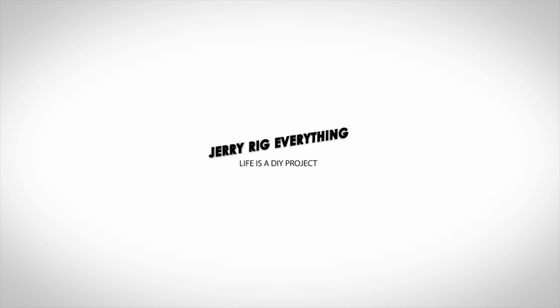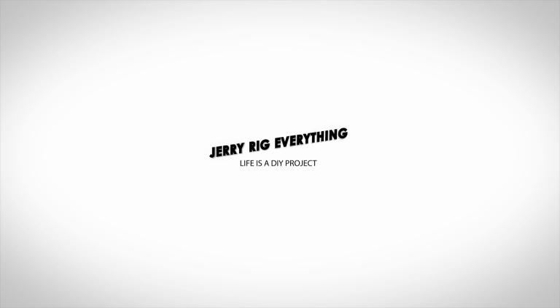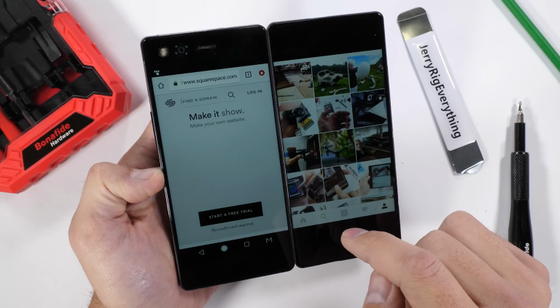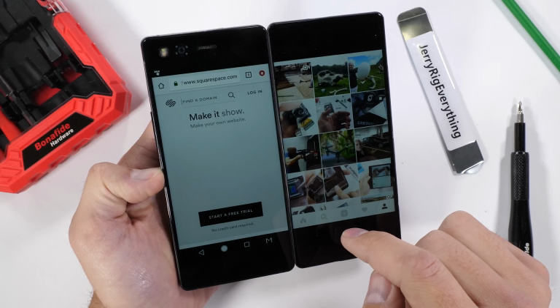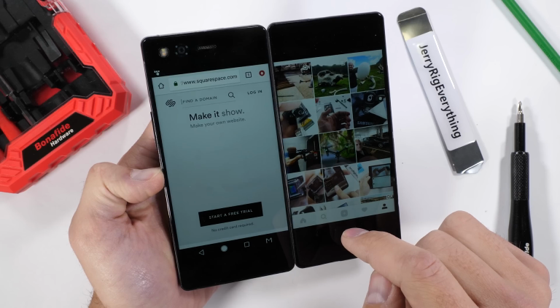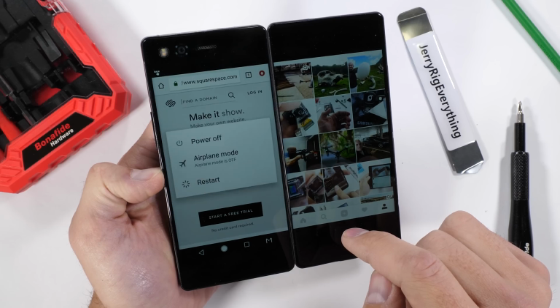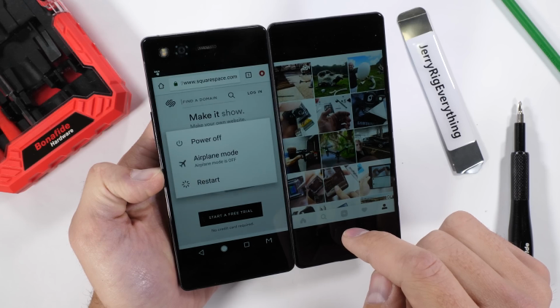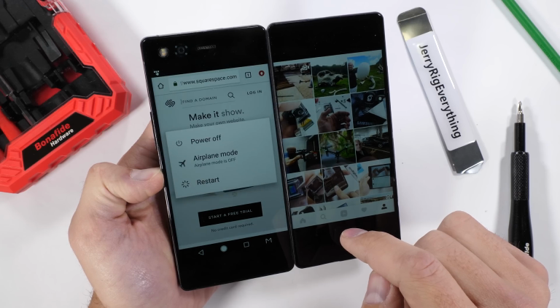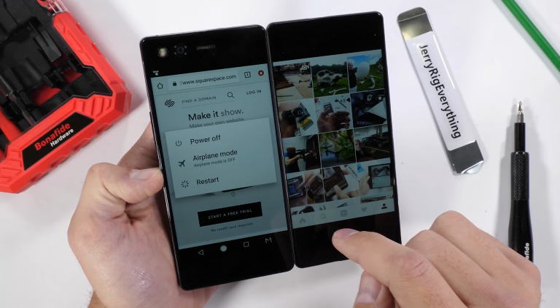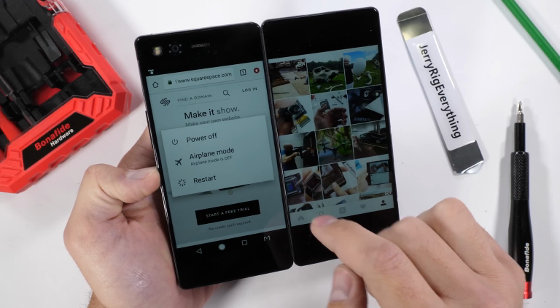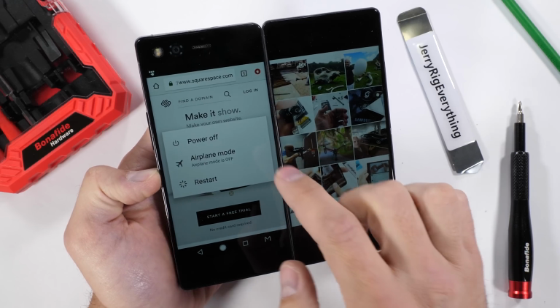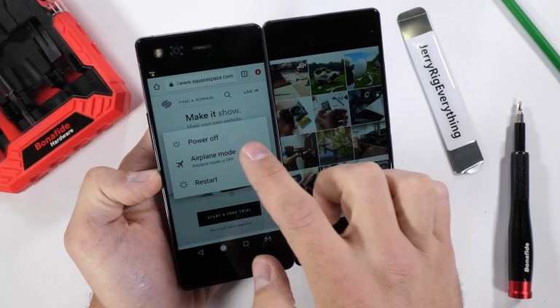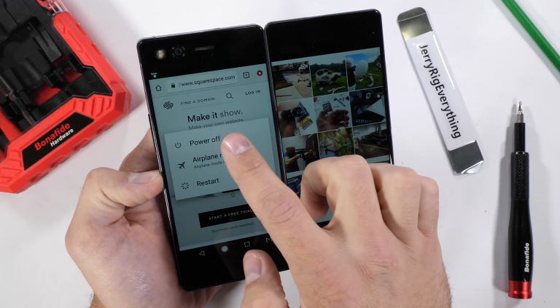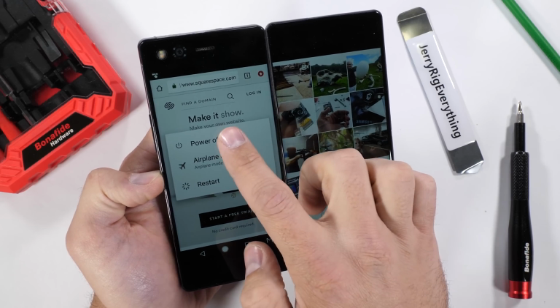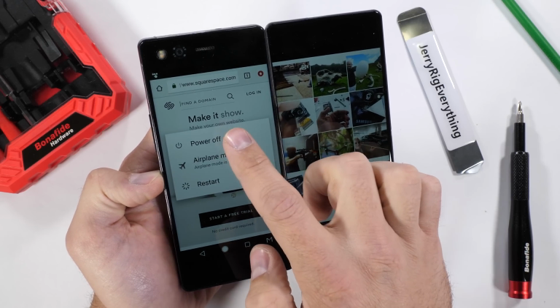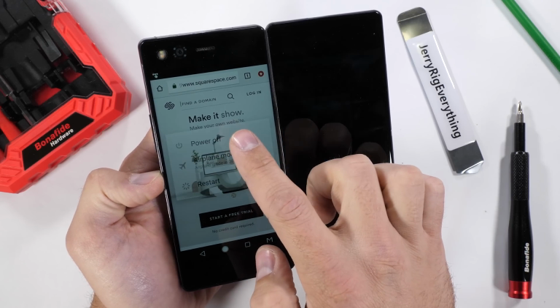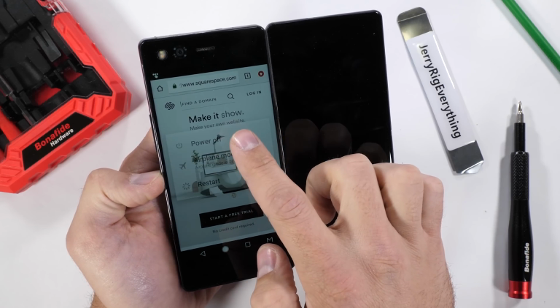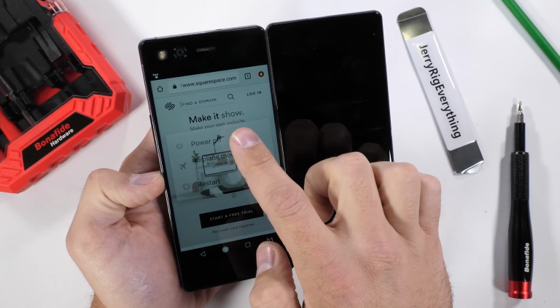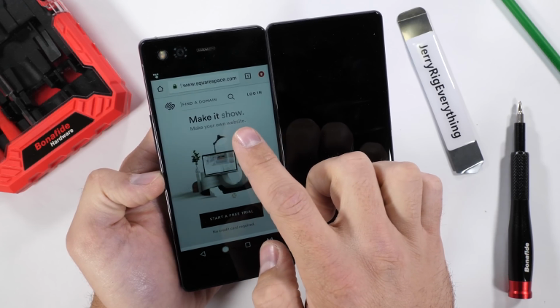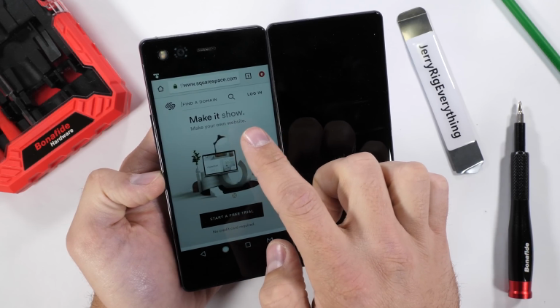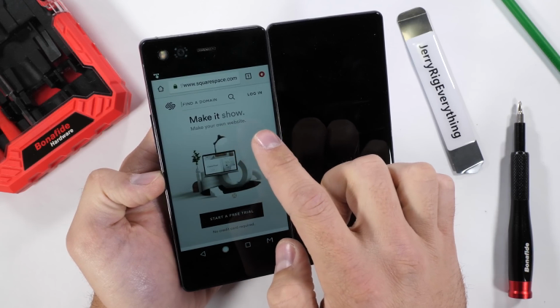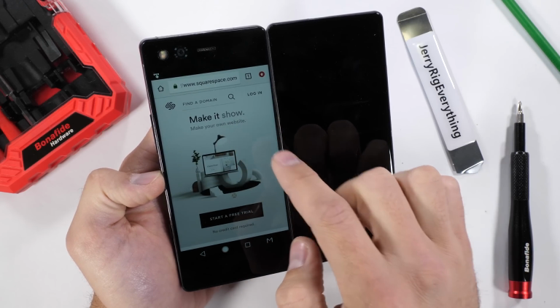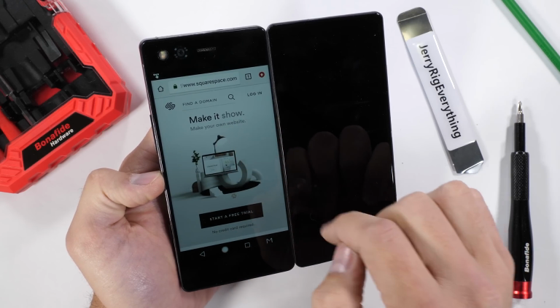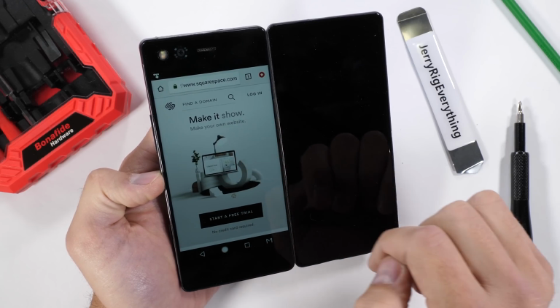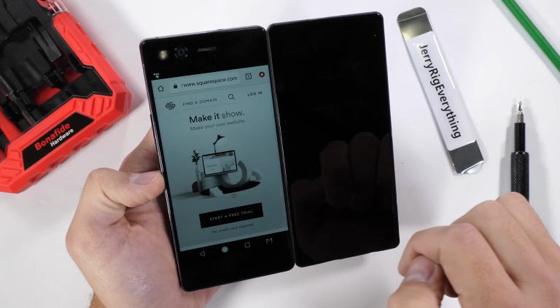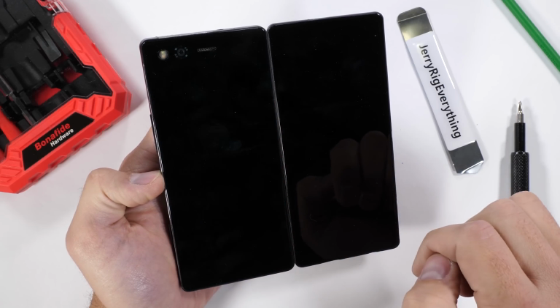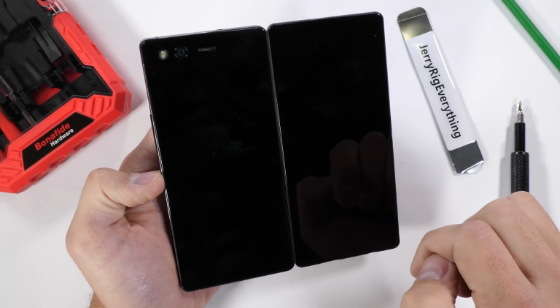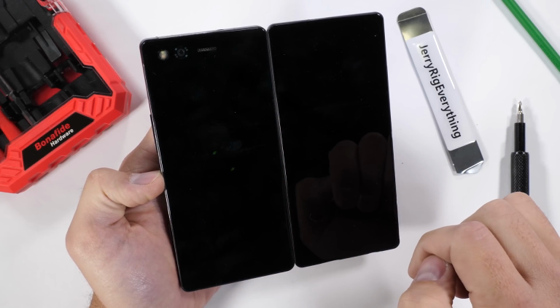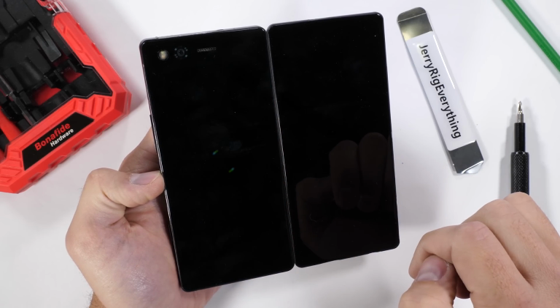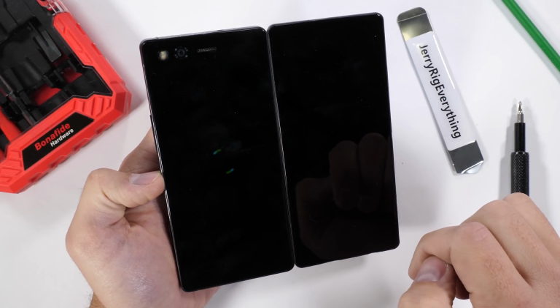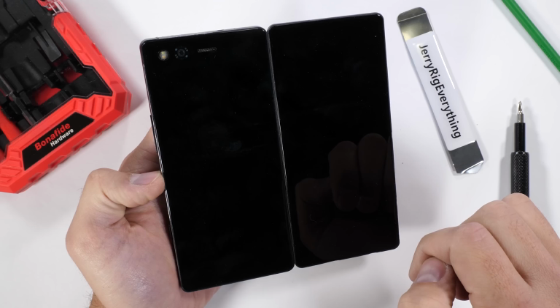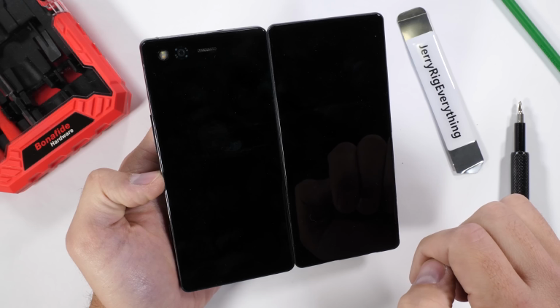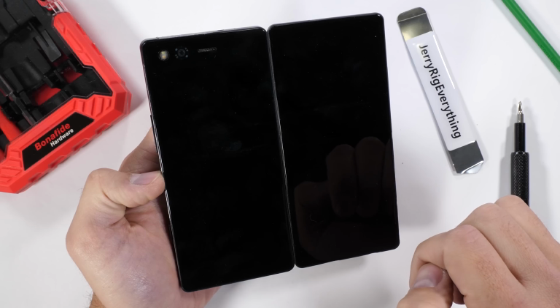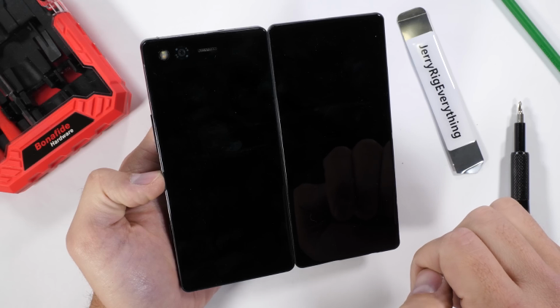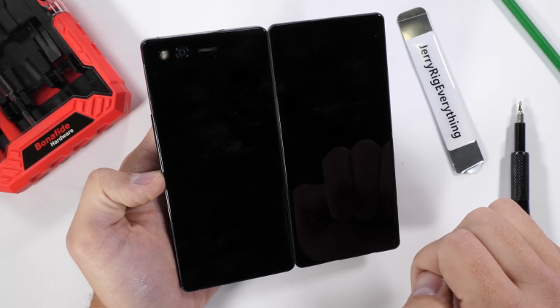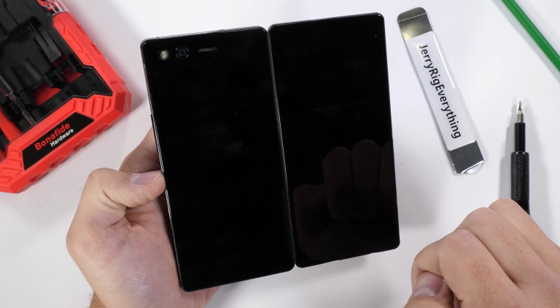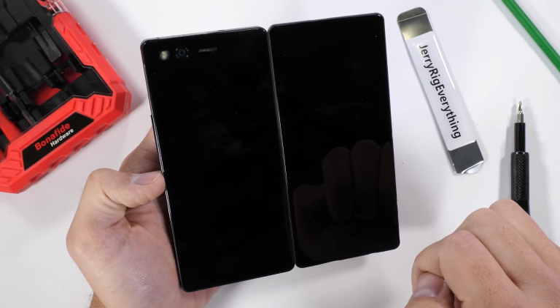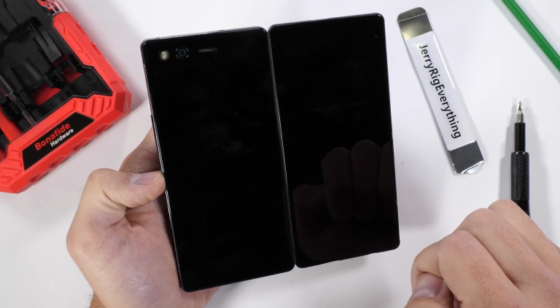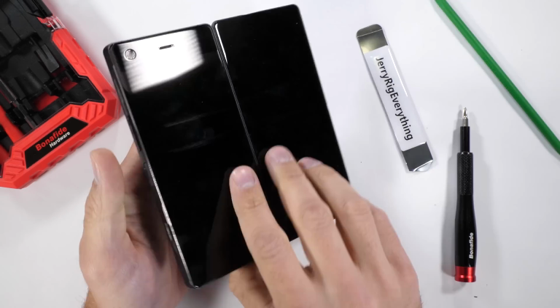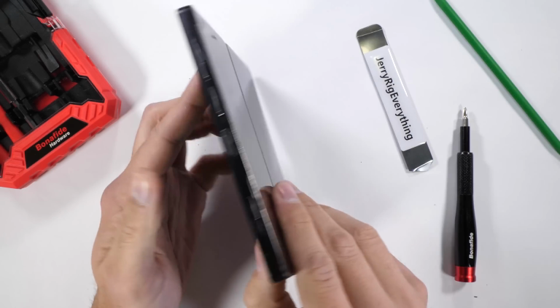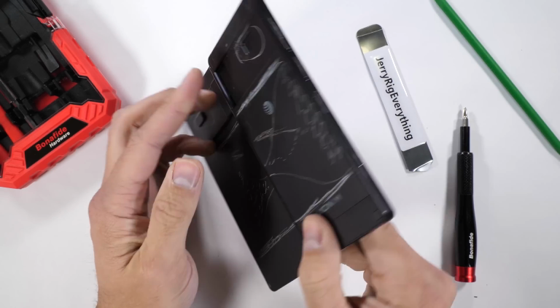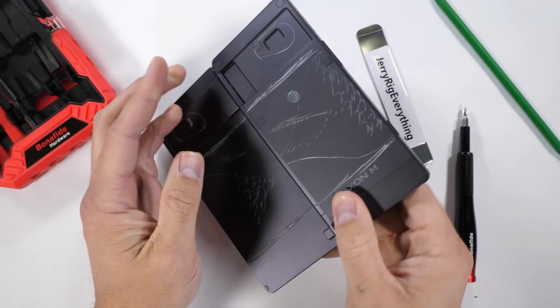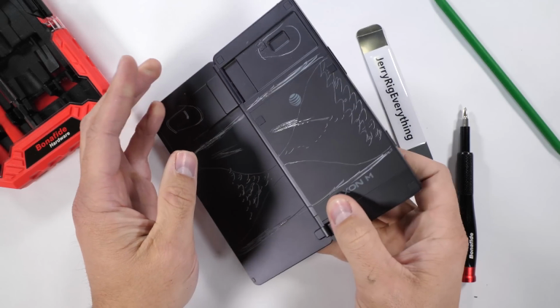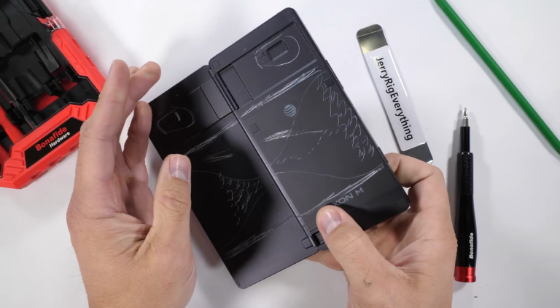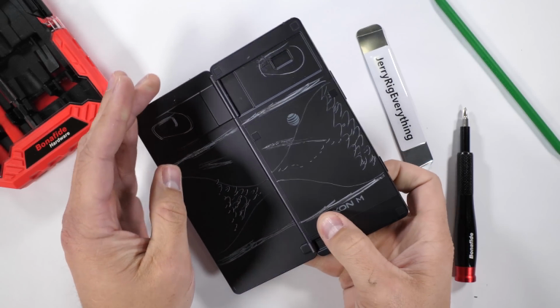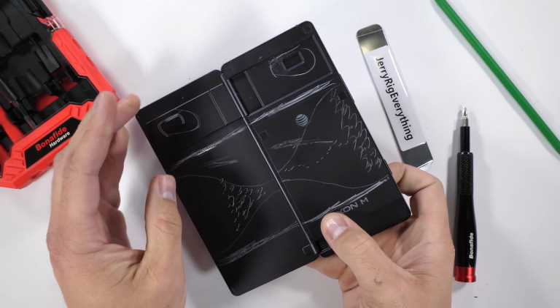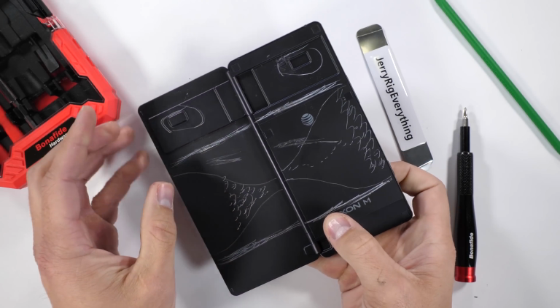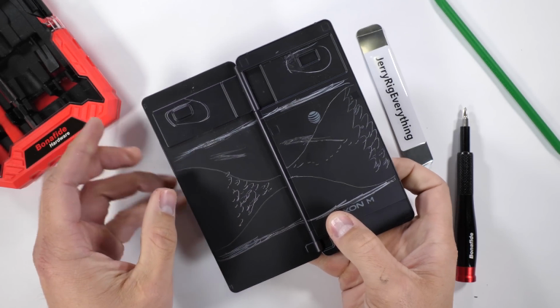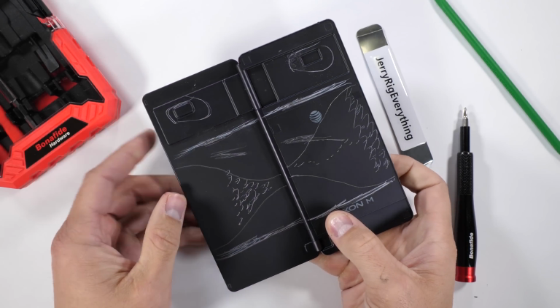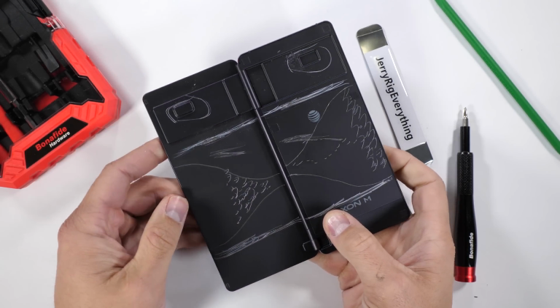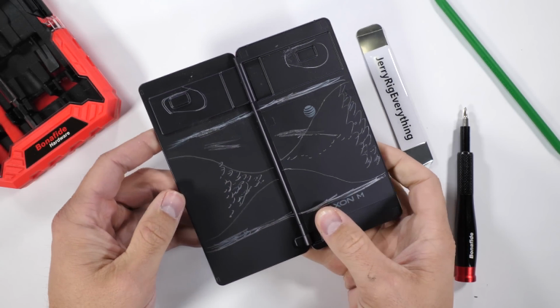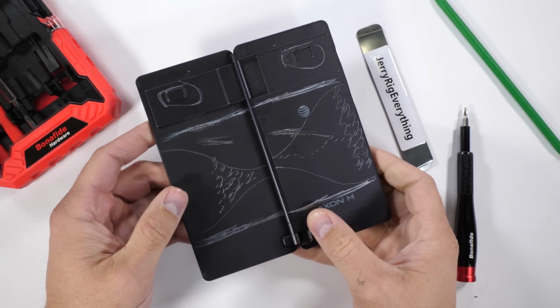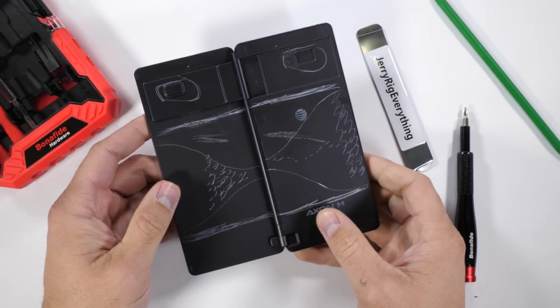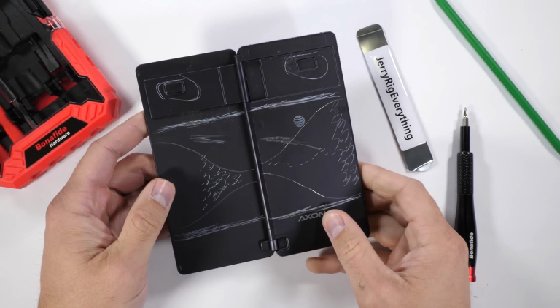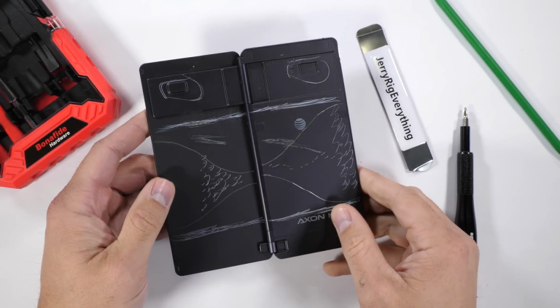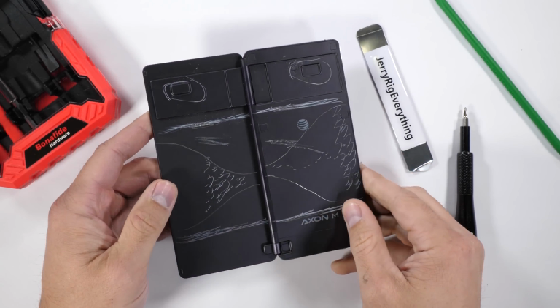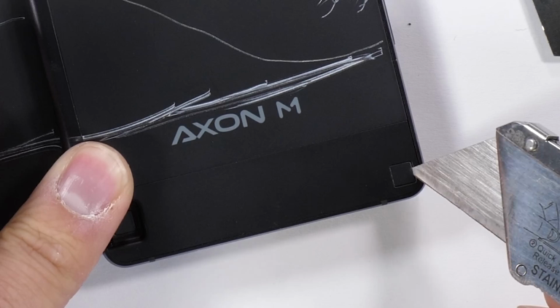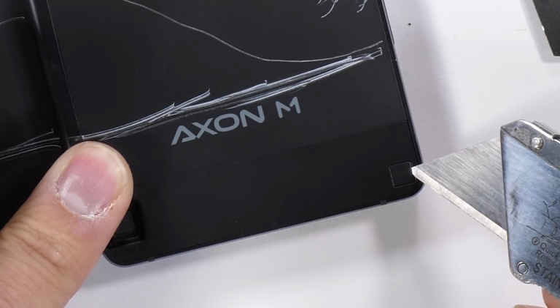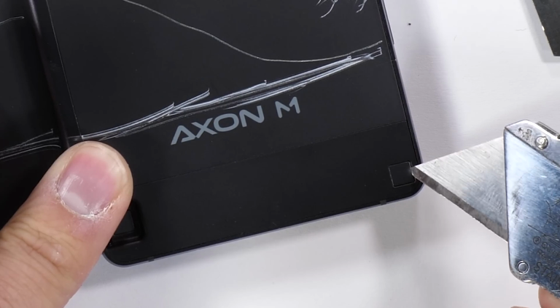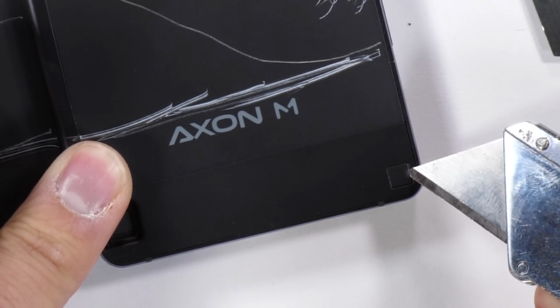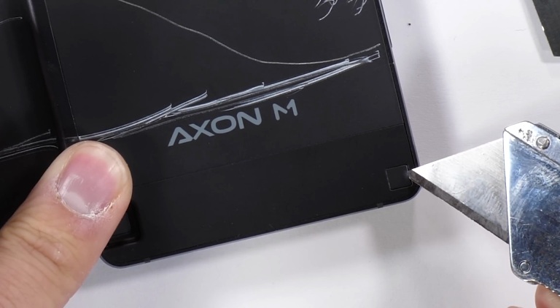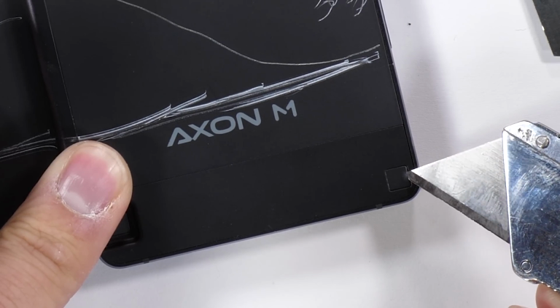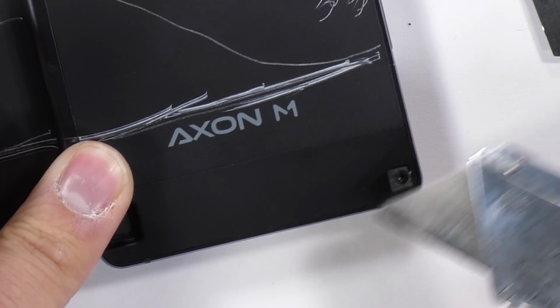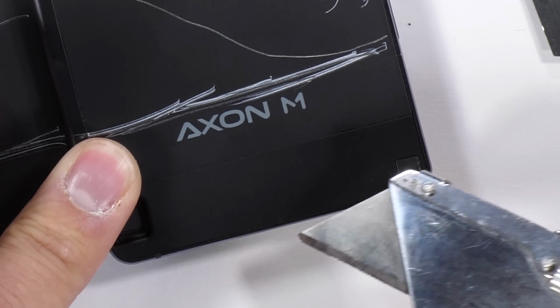A question I have is: can you add more than two screens to a smartphone? Let's jump inside this dual screen Axon M and see how it's put together.